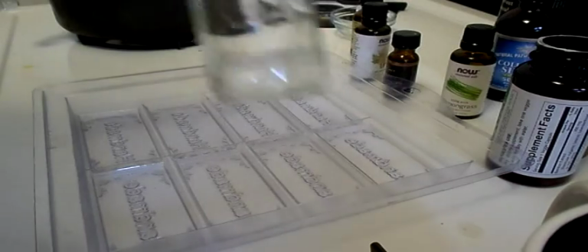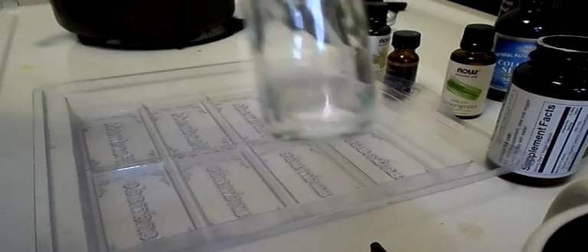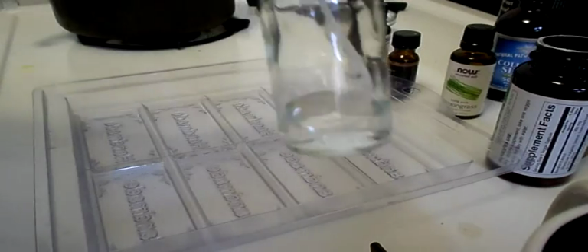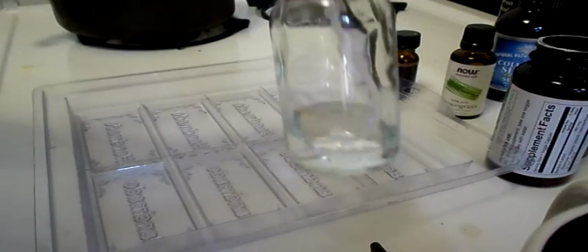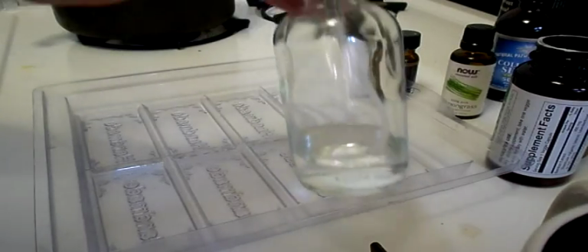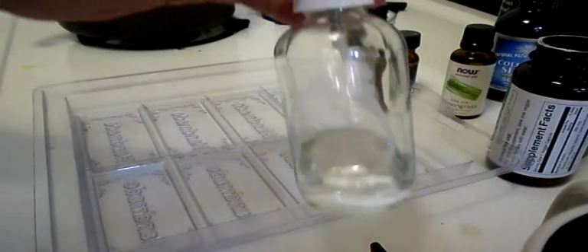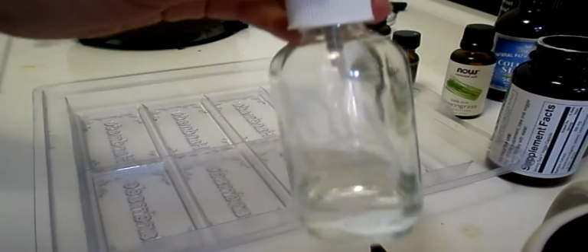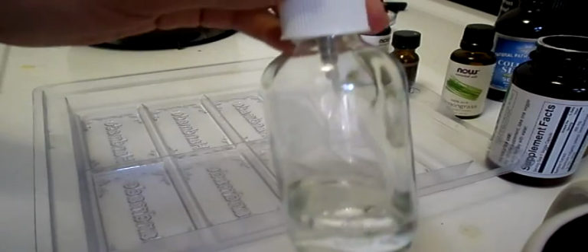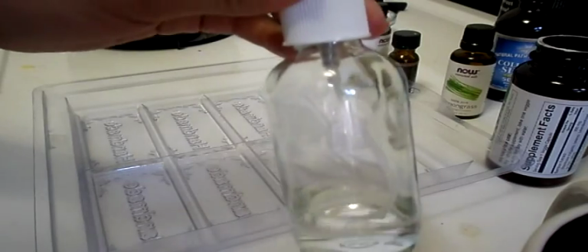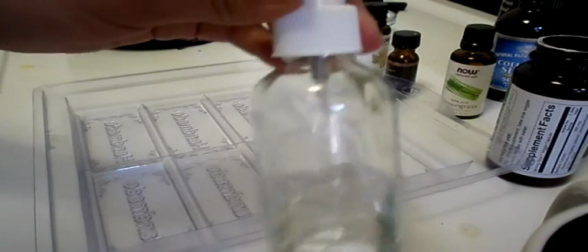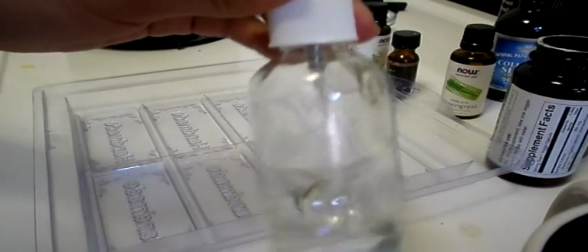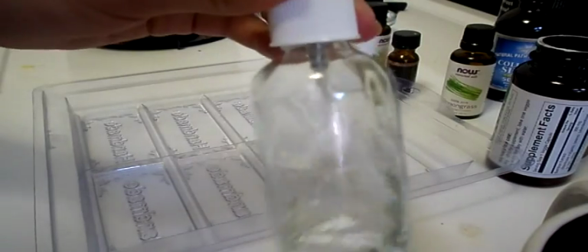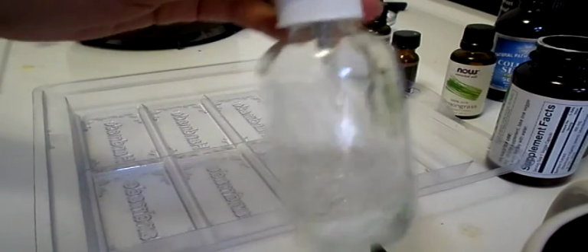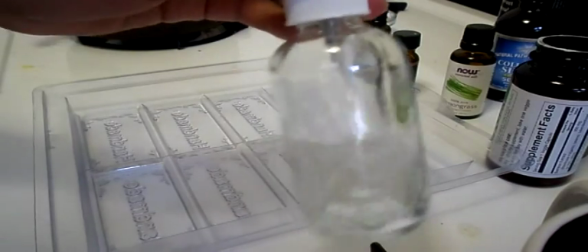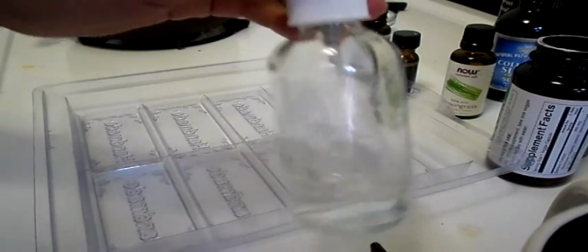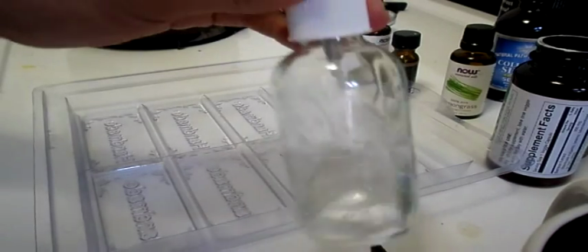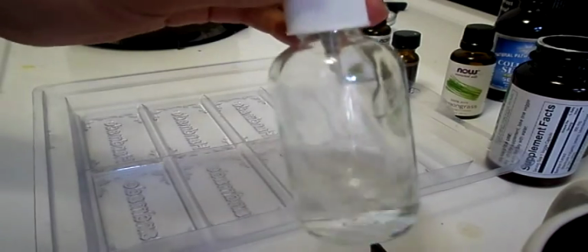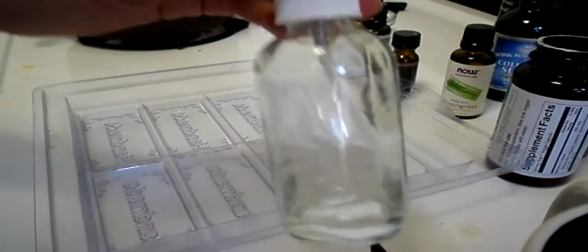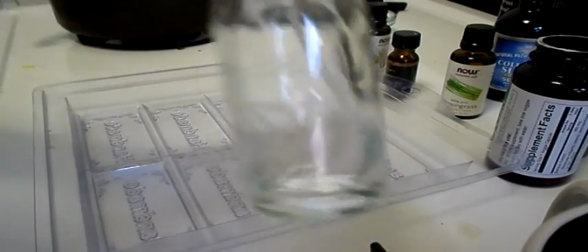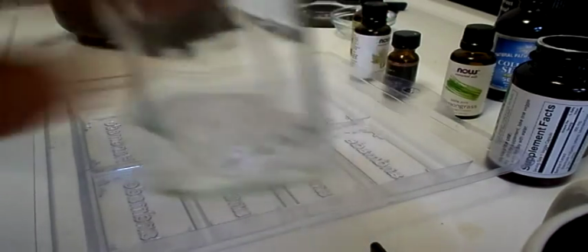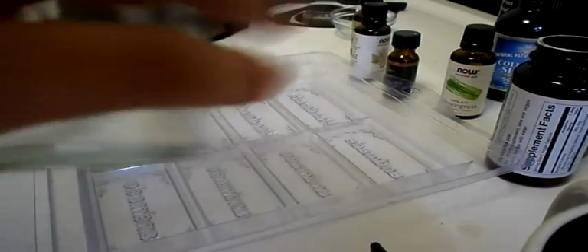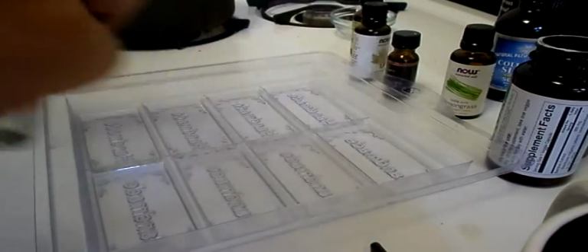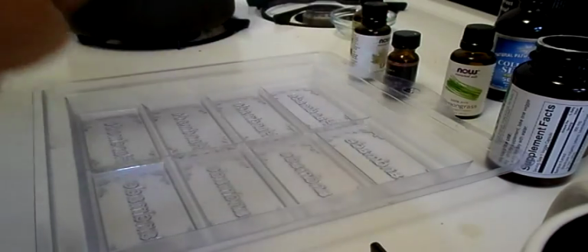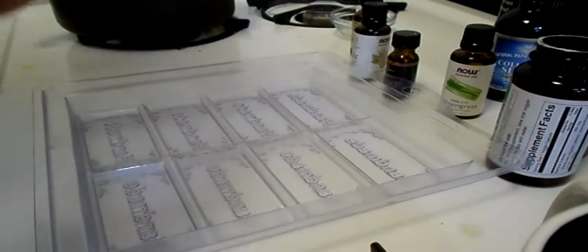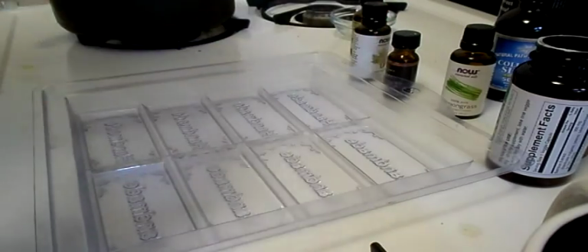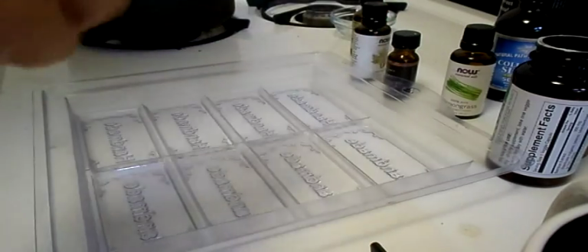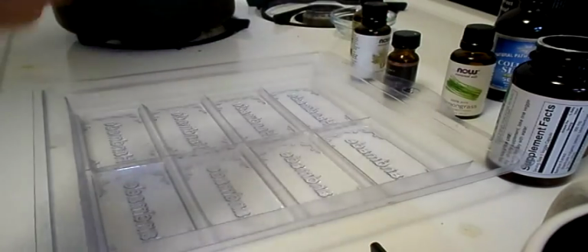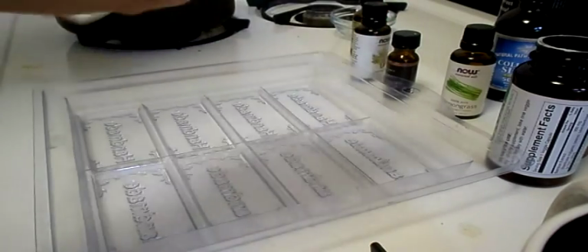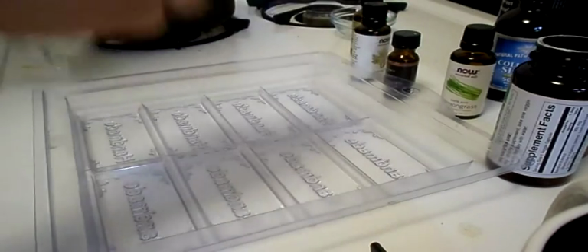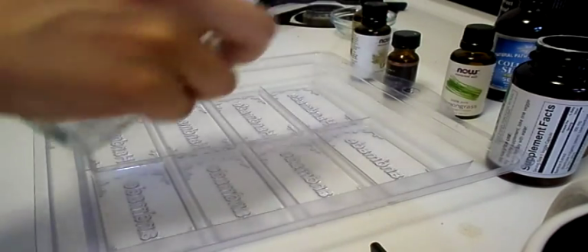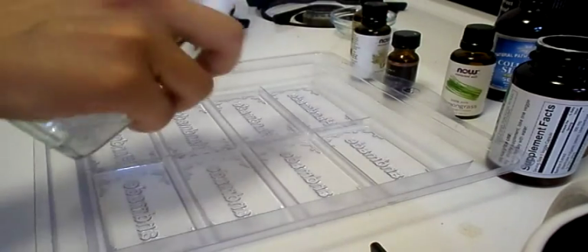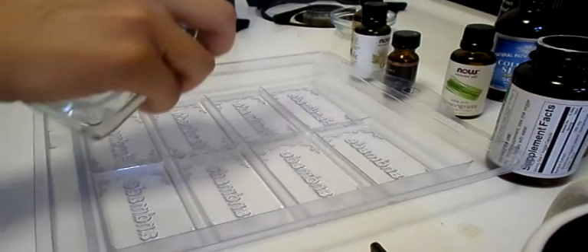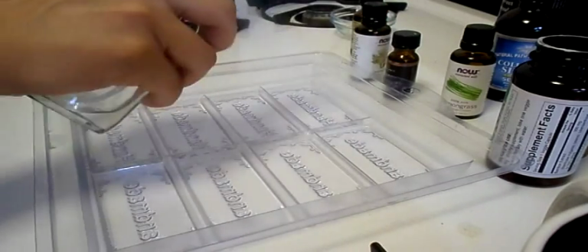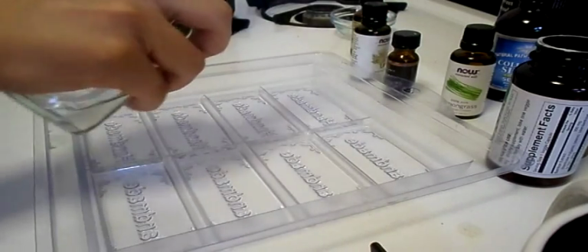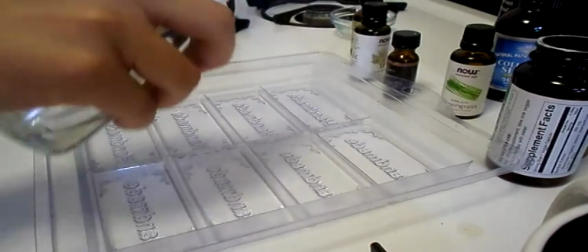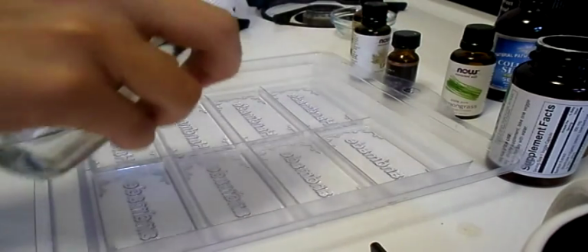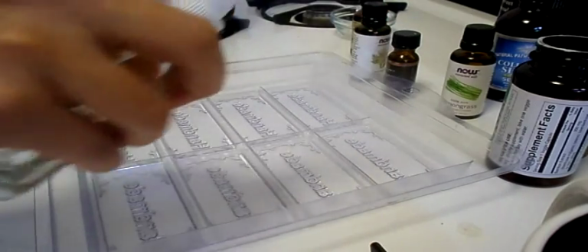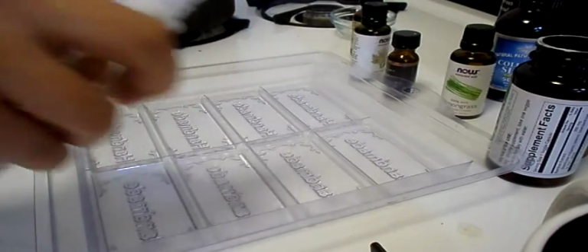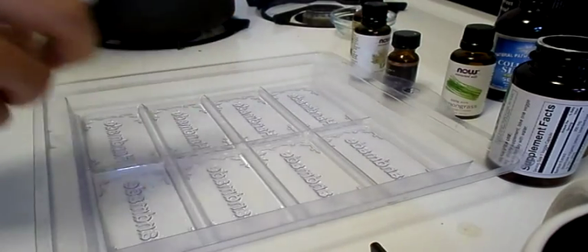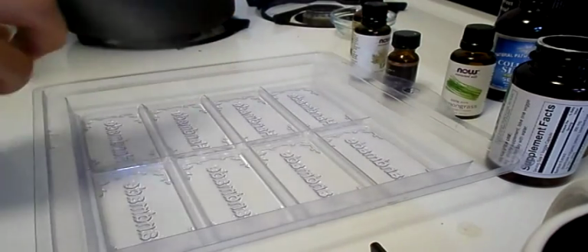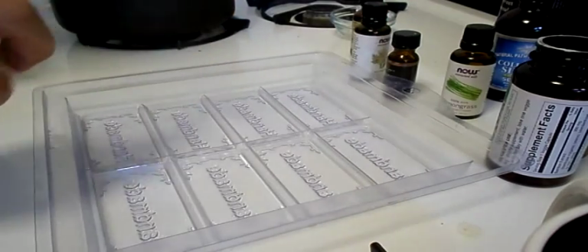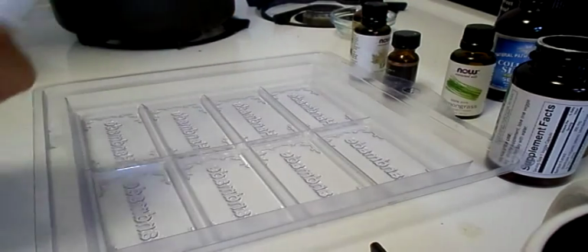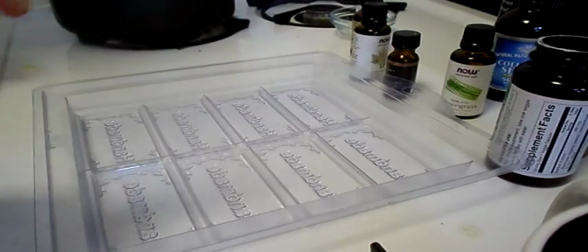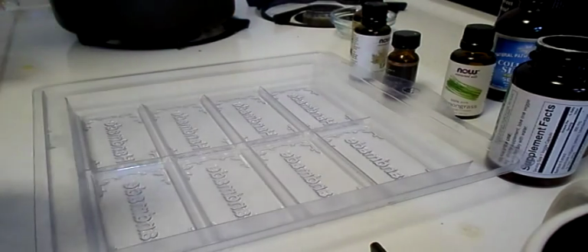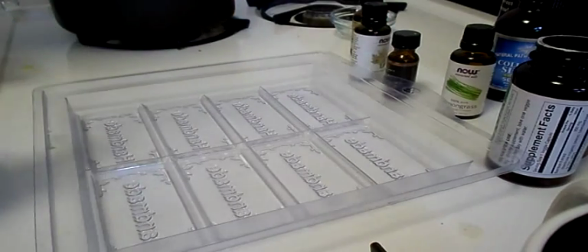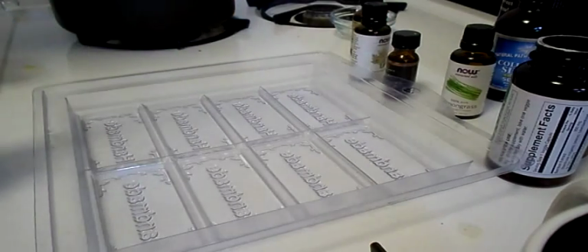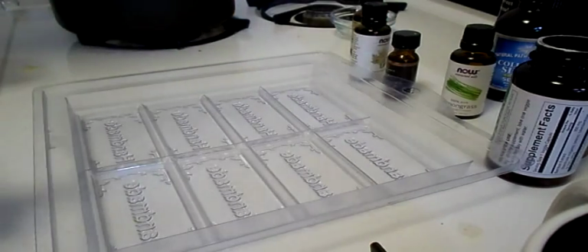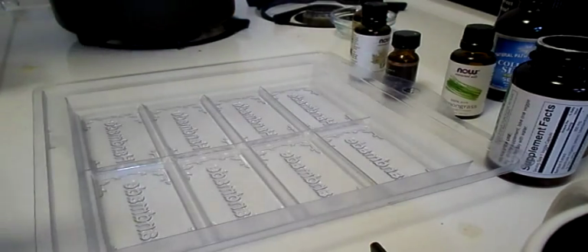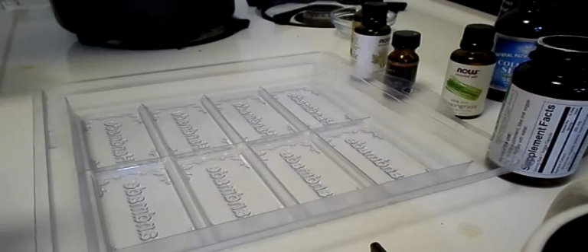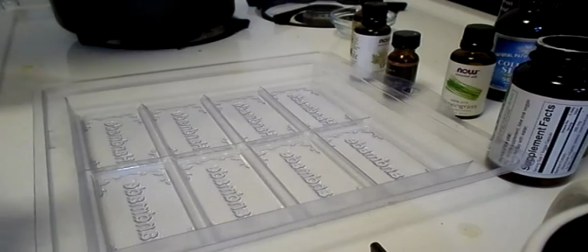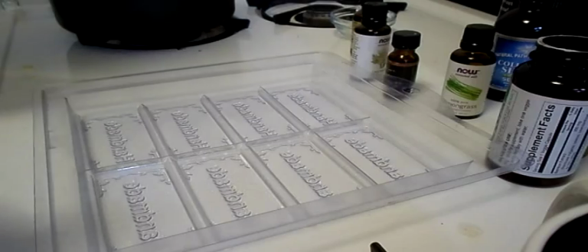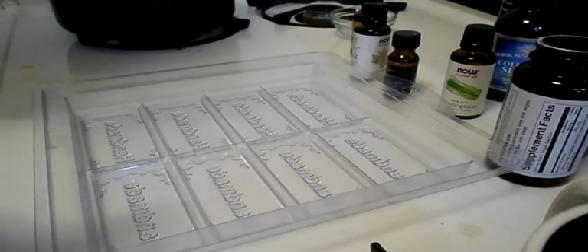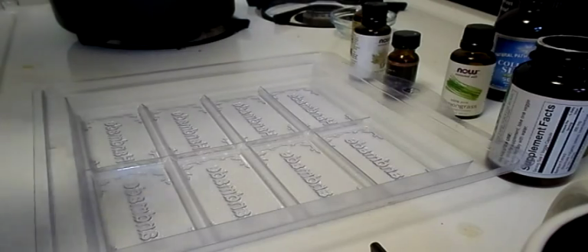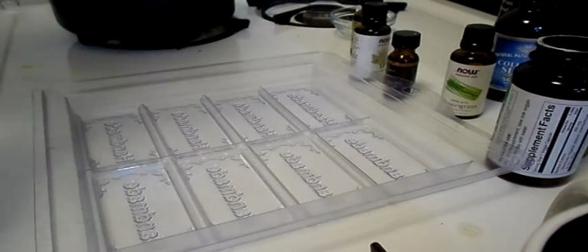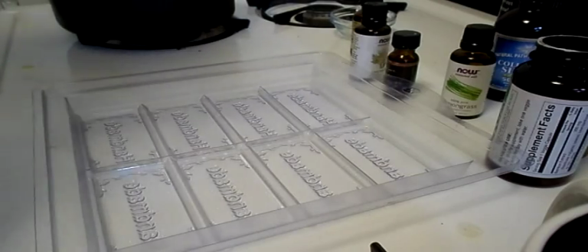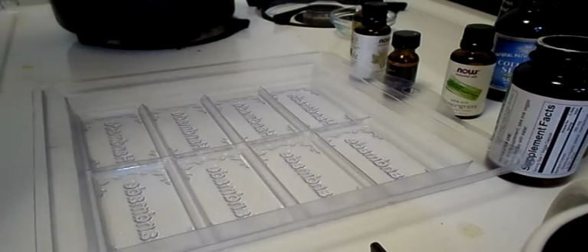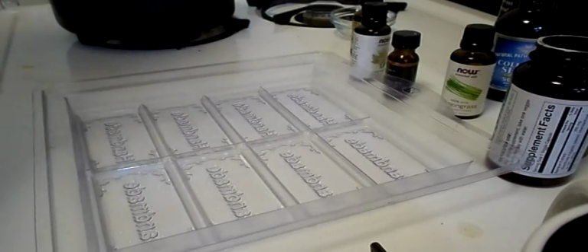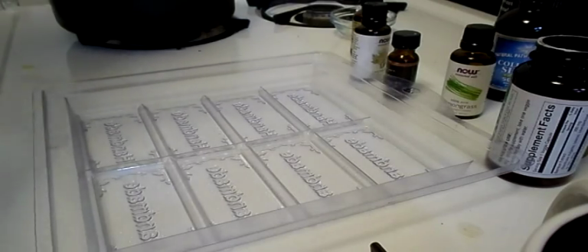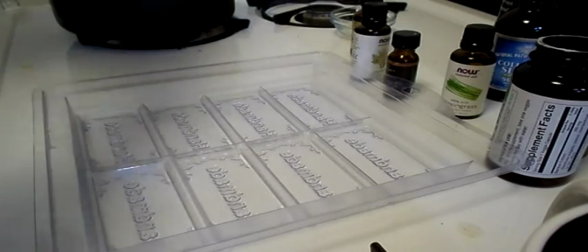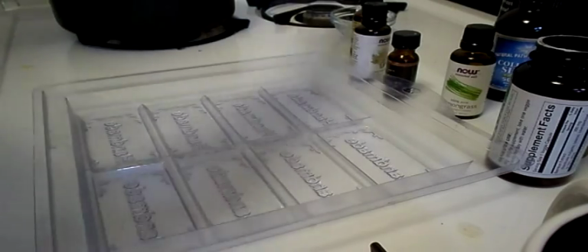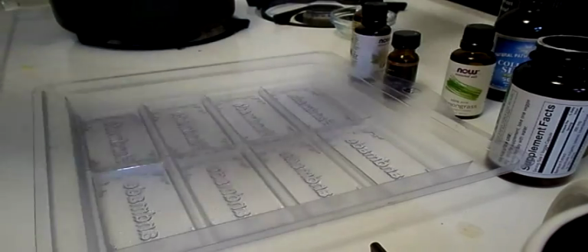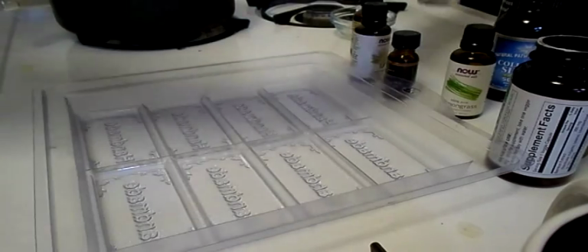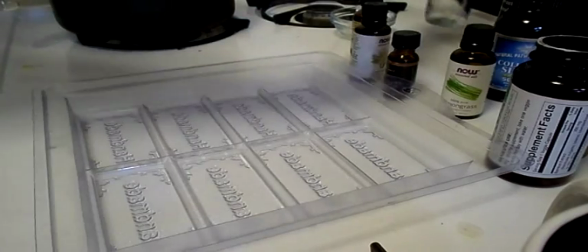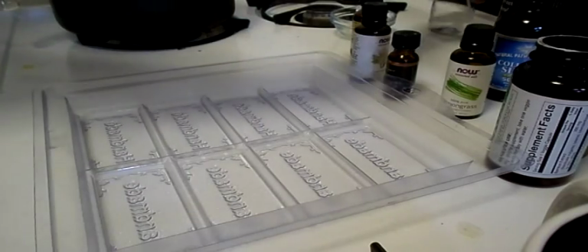Now we're going to take our rubbing alcohol and spray a couple of sprays over it to prevent bubbles from forming.